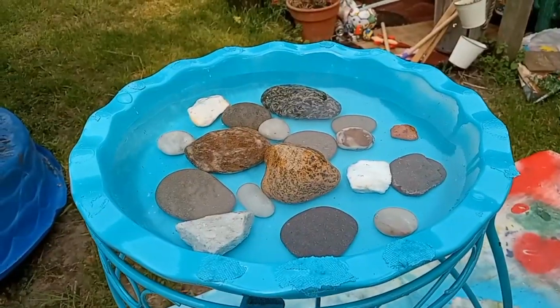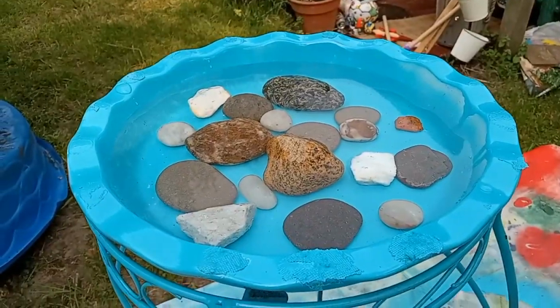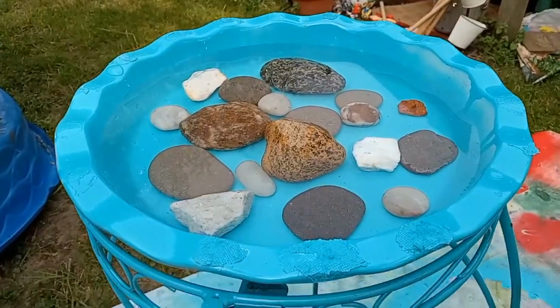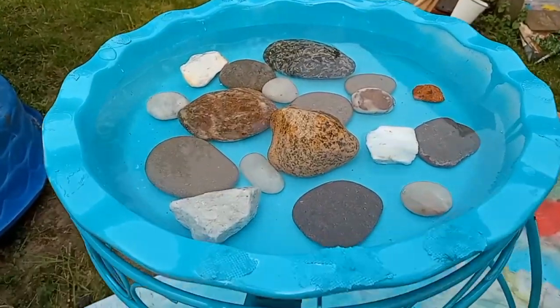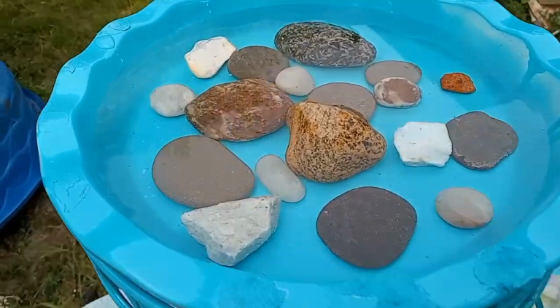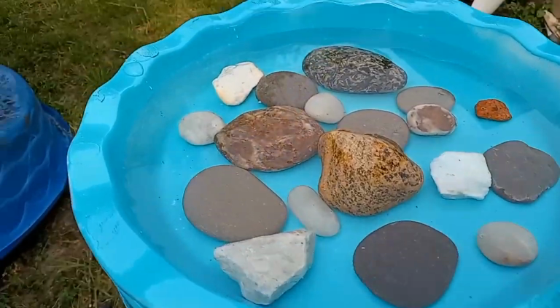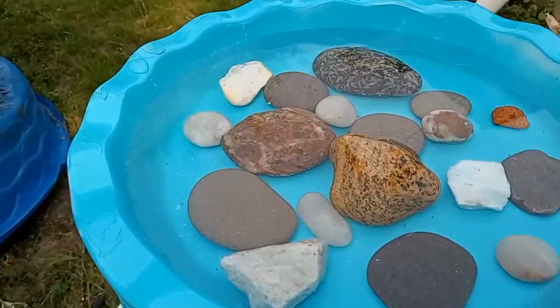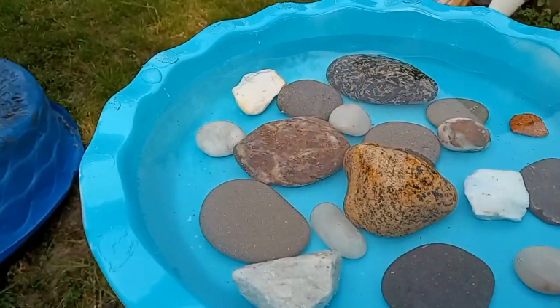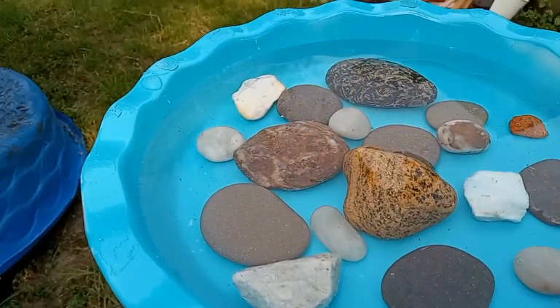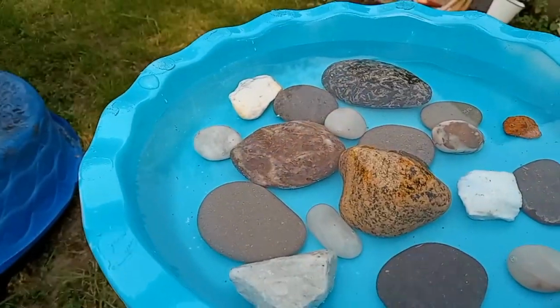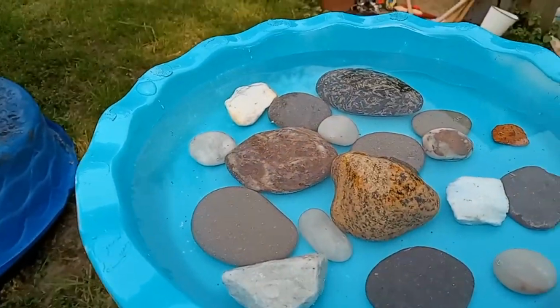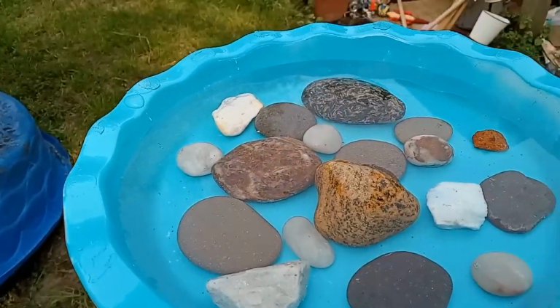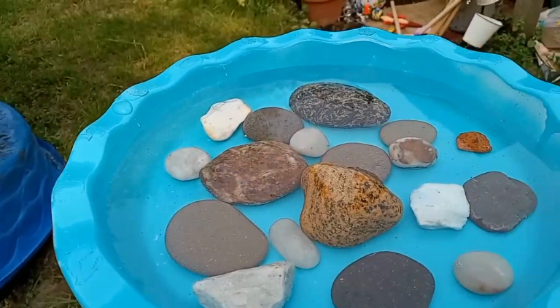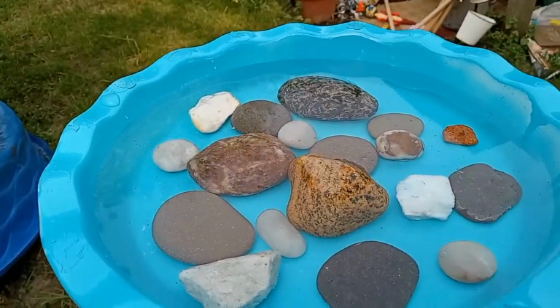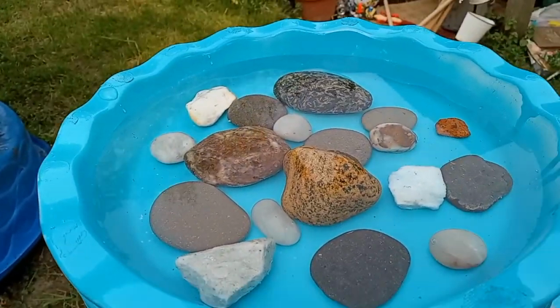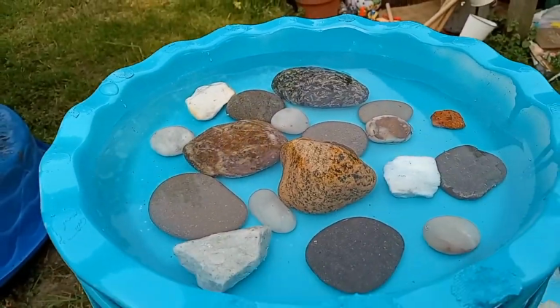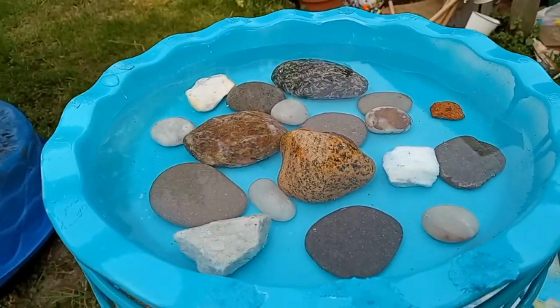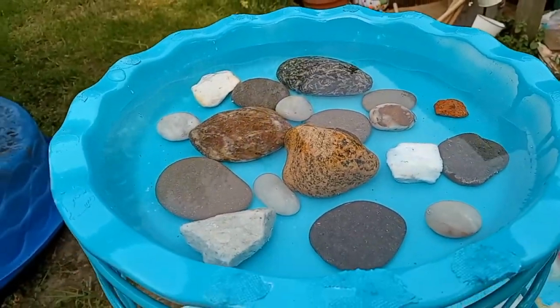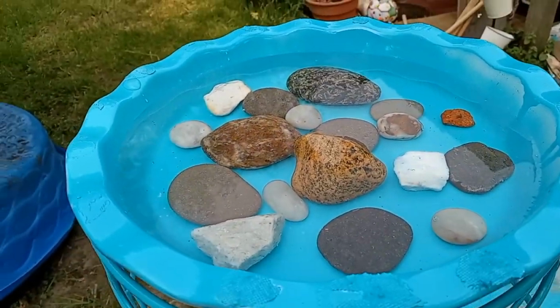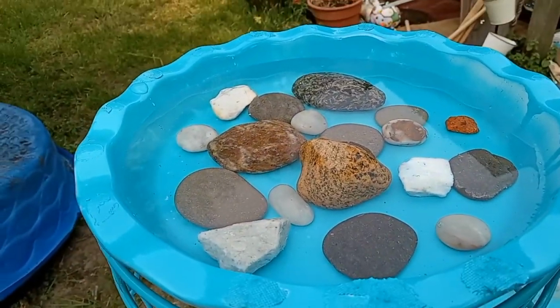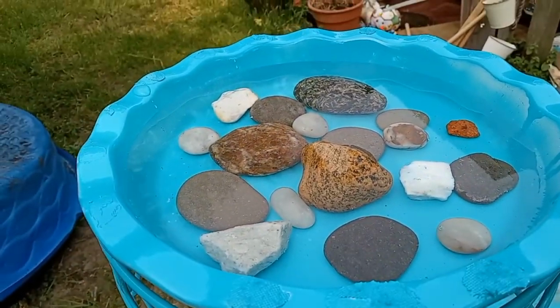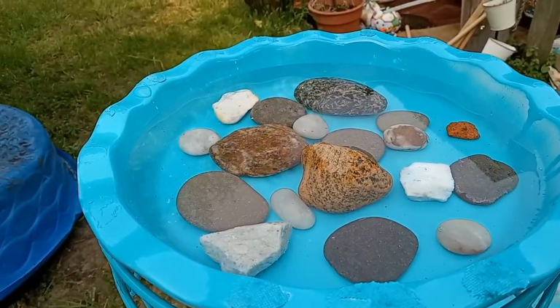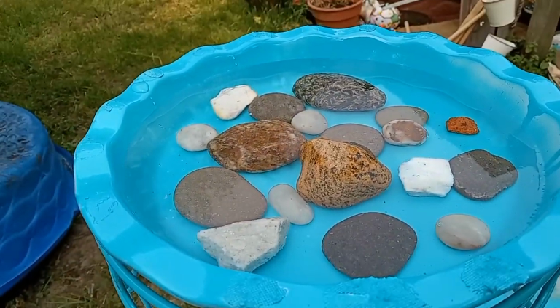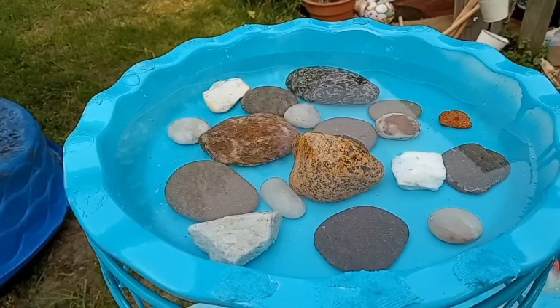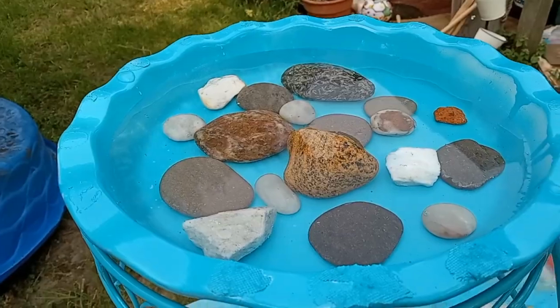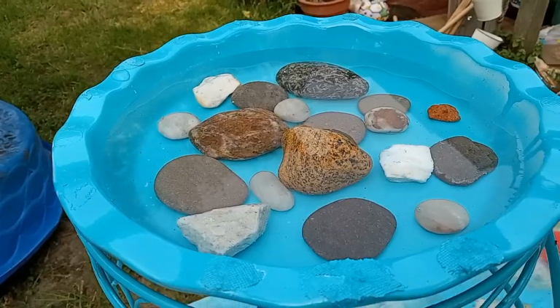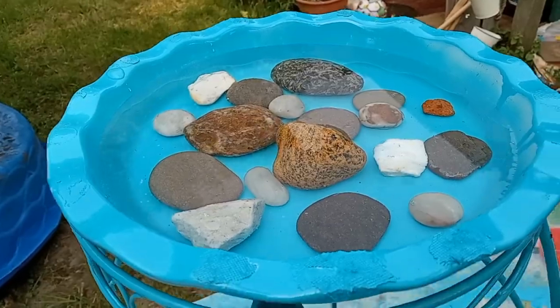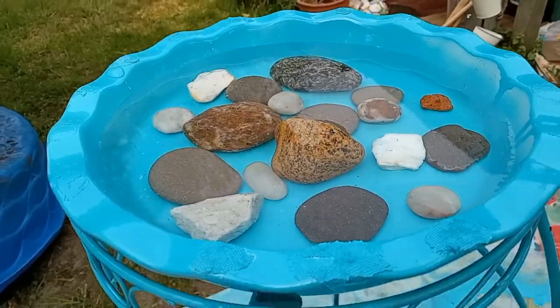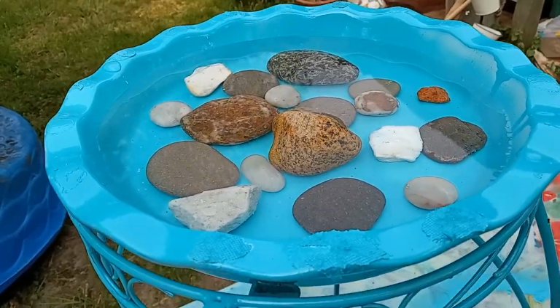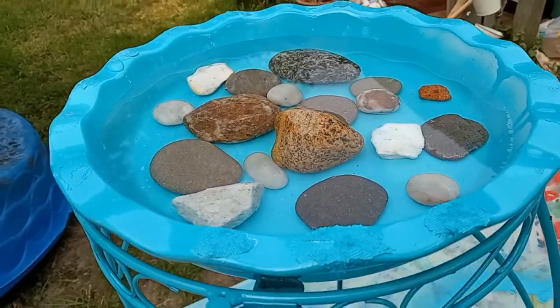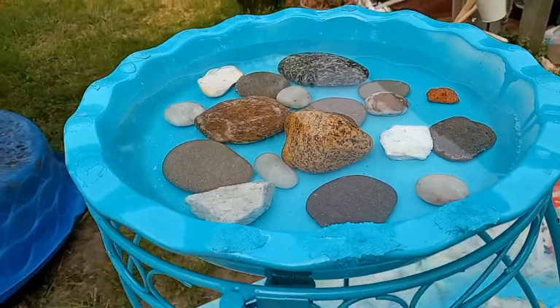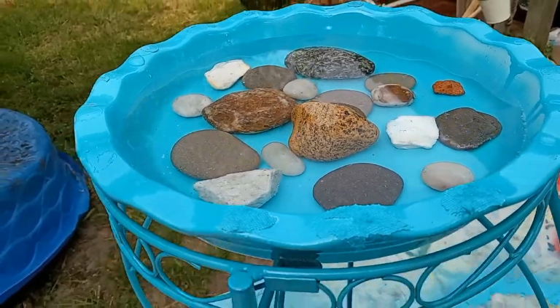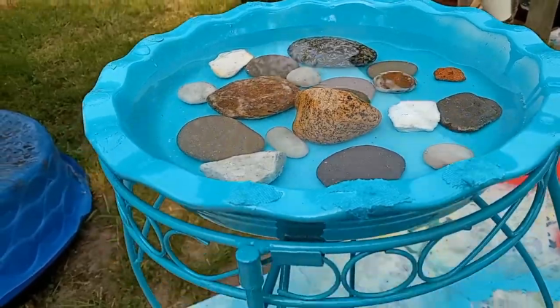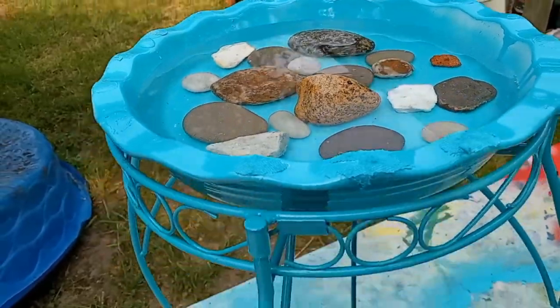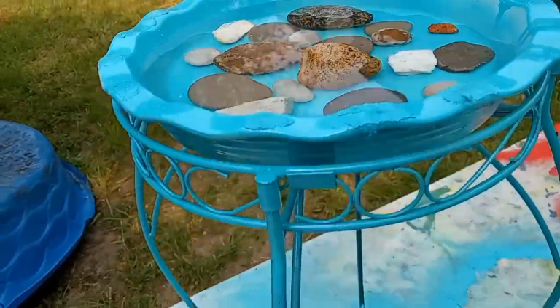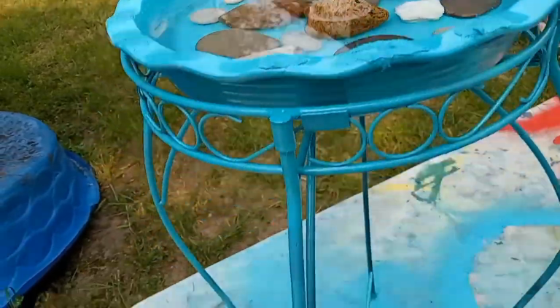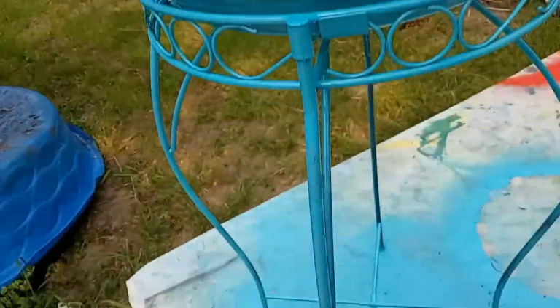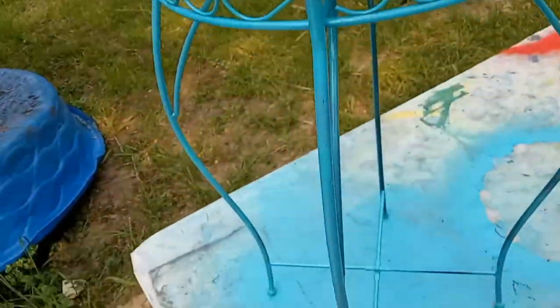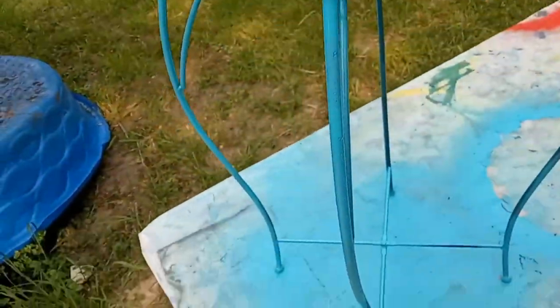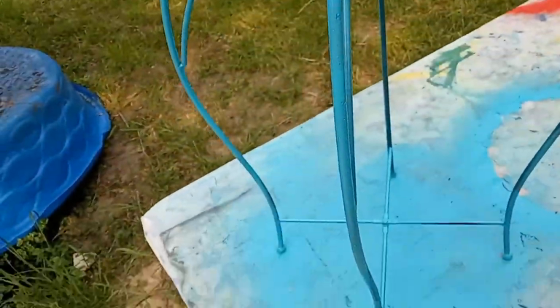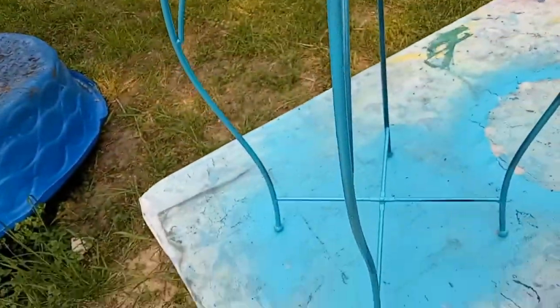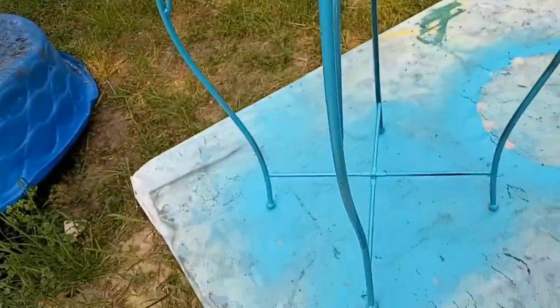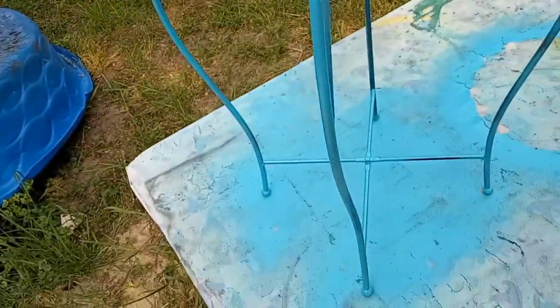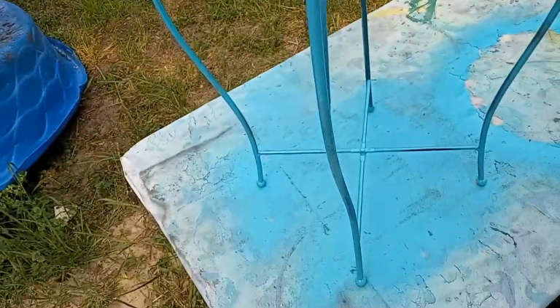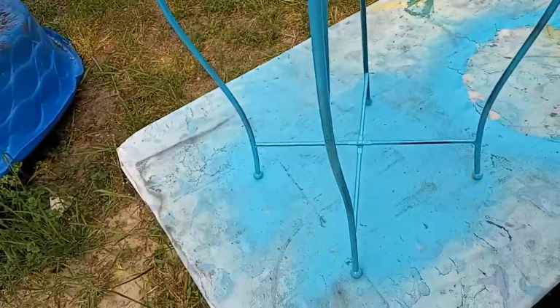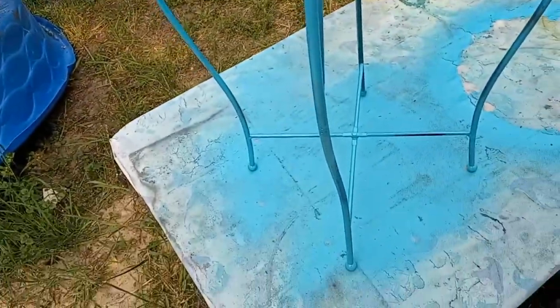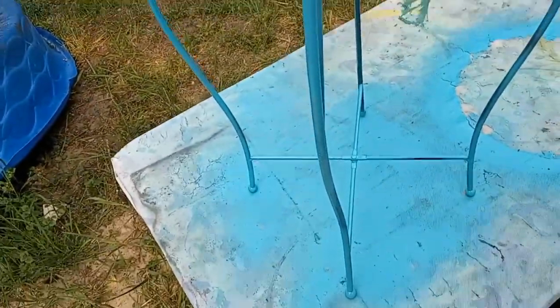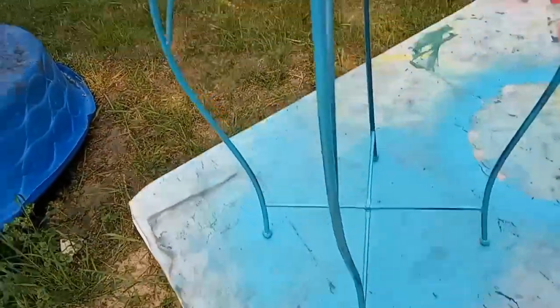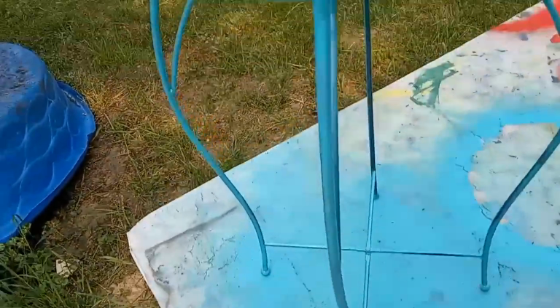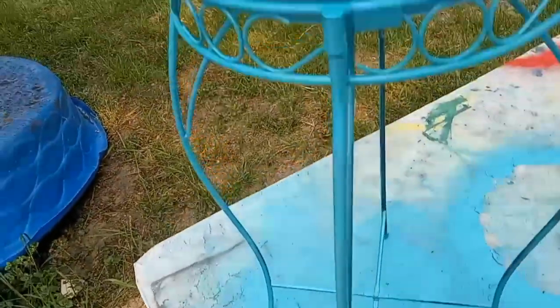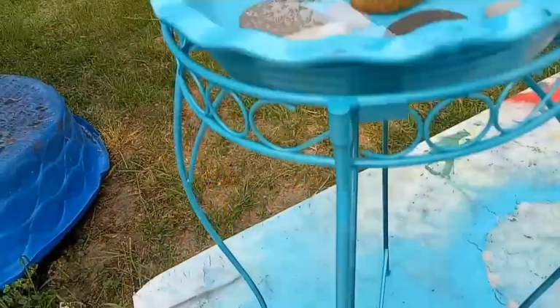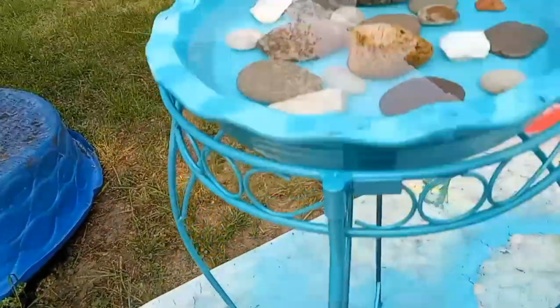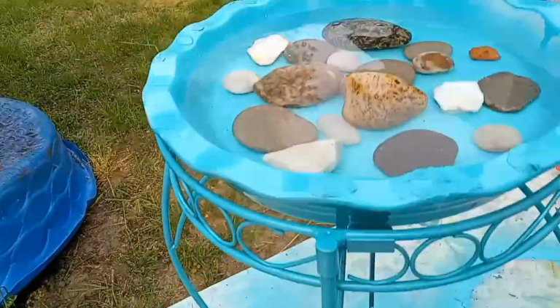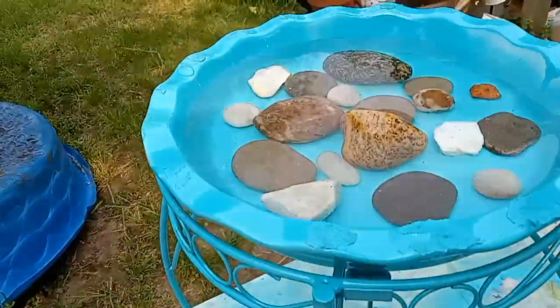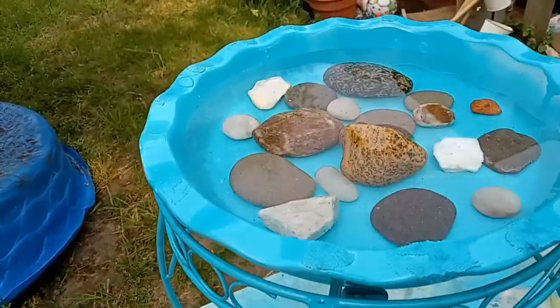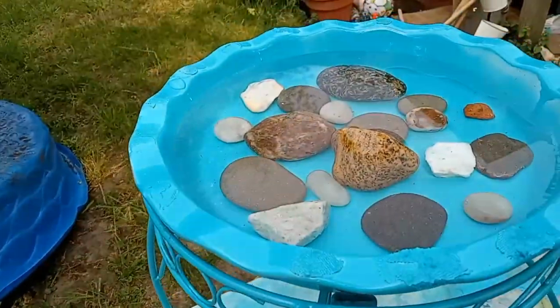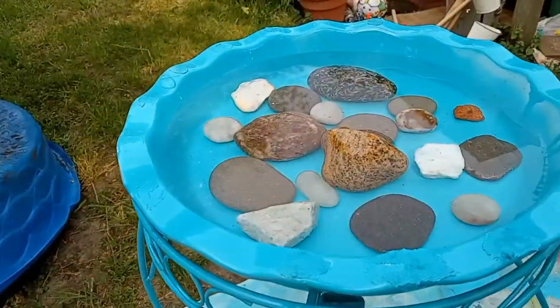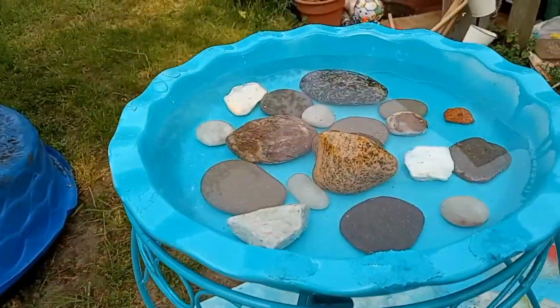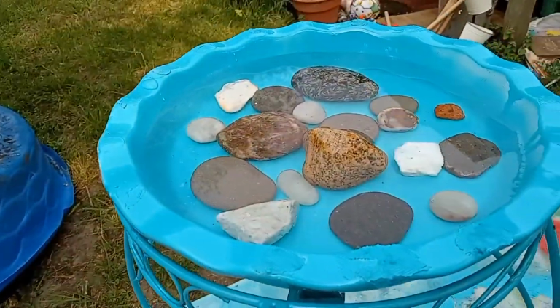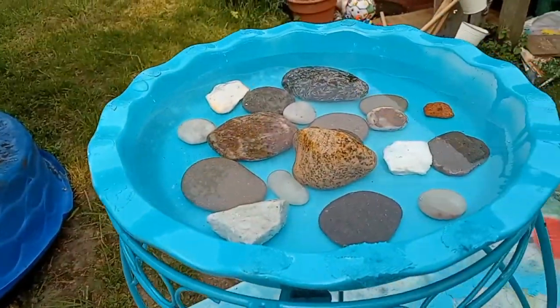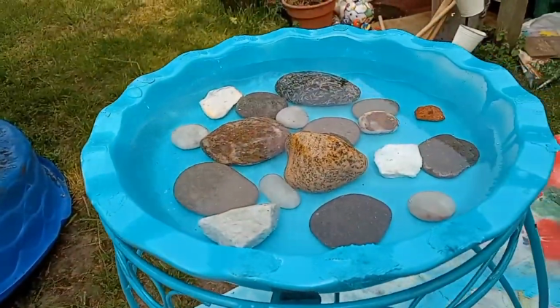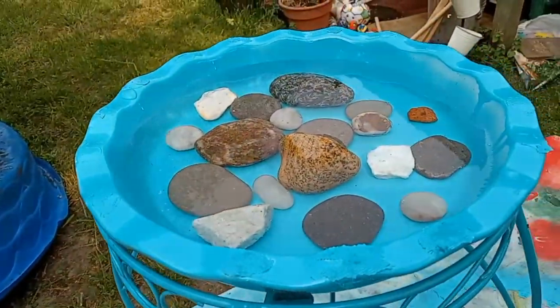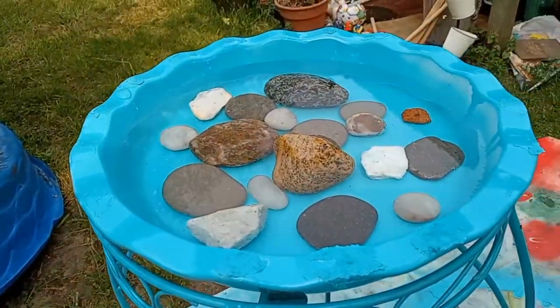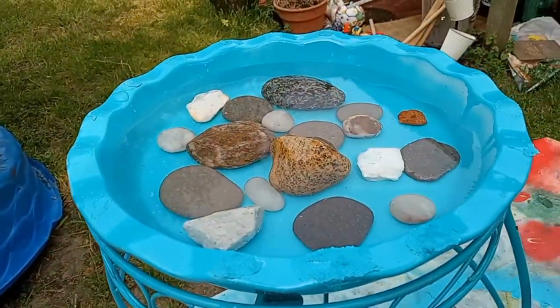Here's the birdbath — it's all painted and I put the rocks in it. Now I'm gonna go set it up.